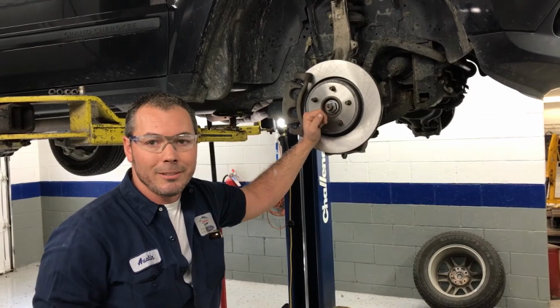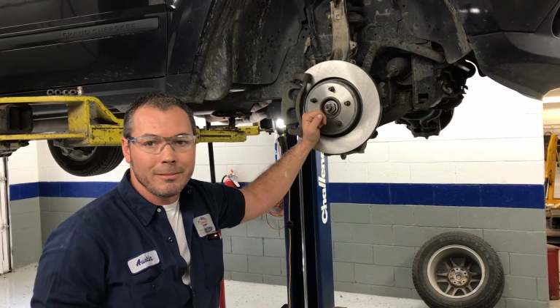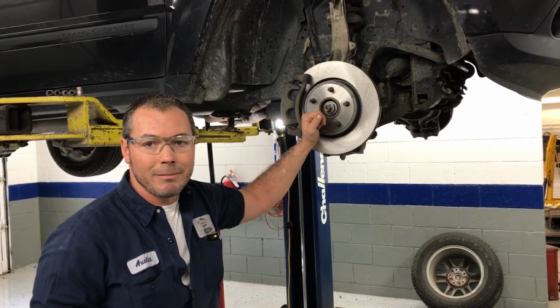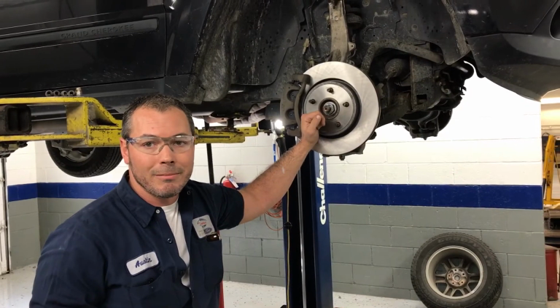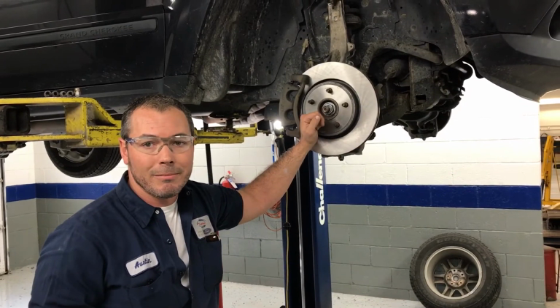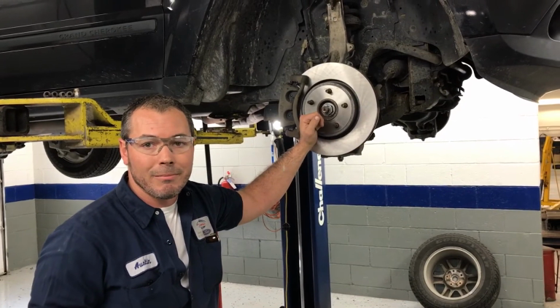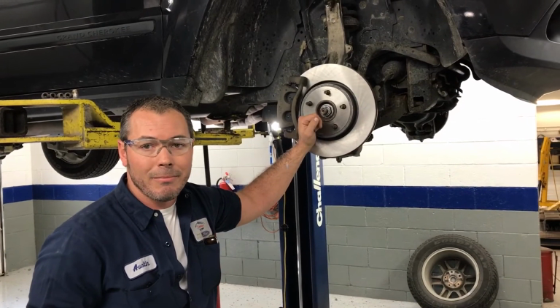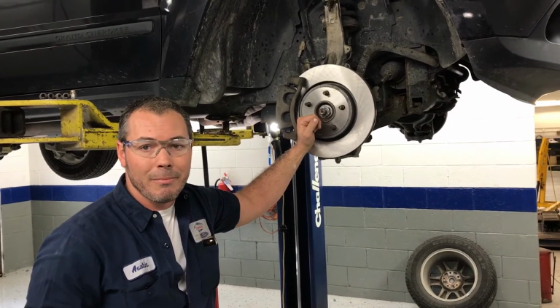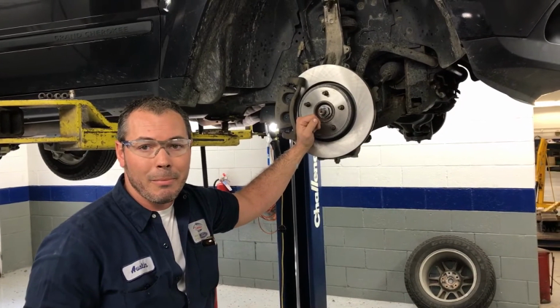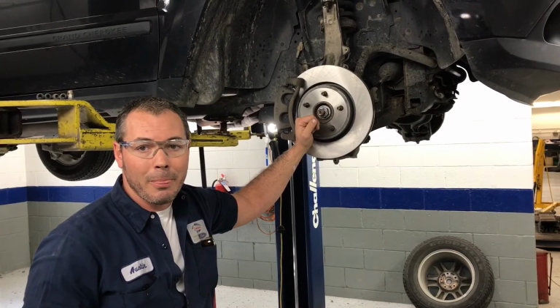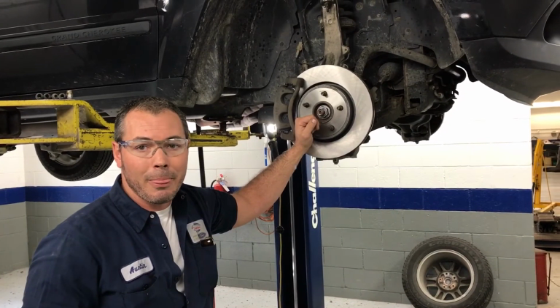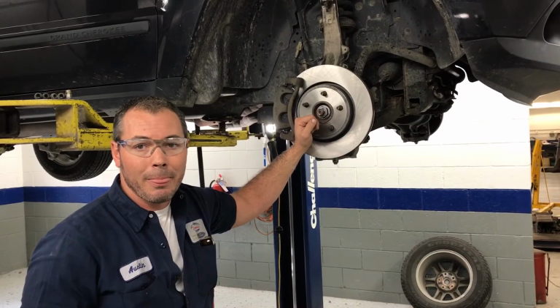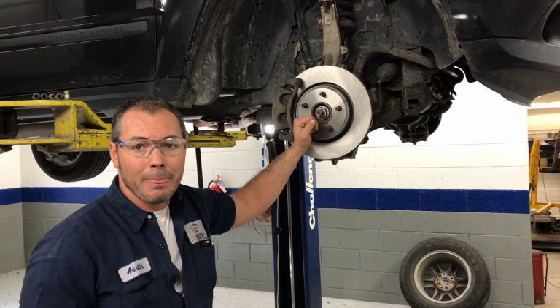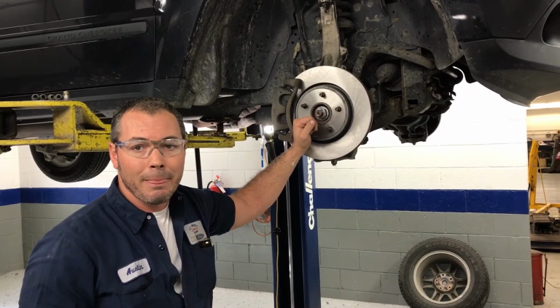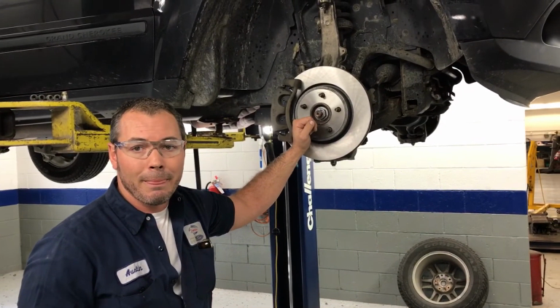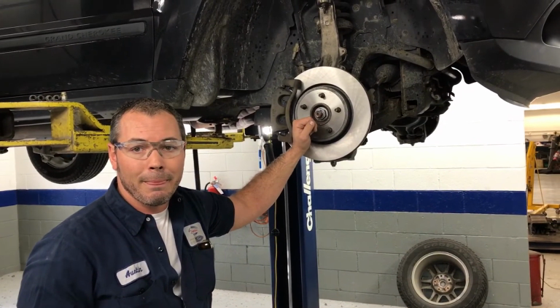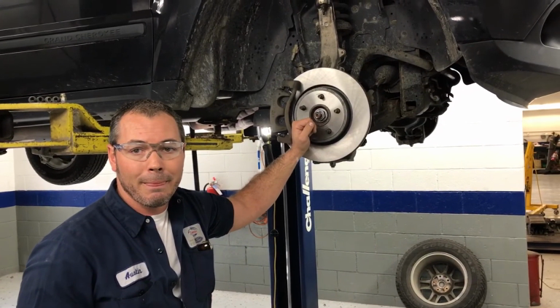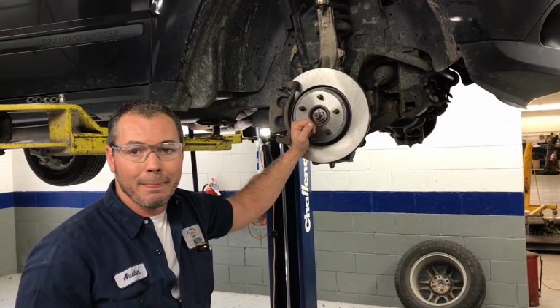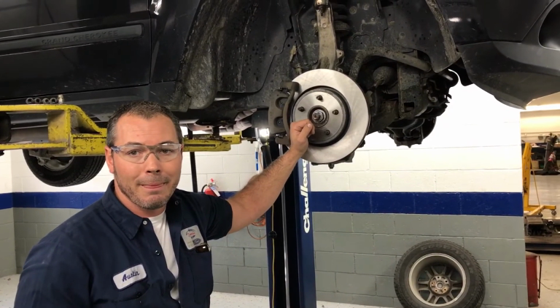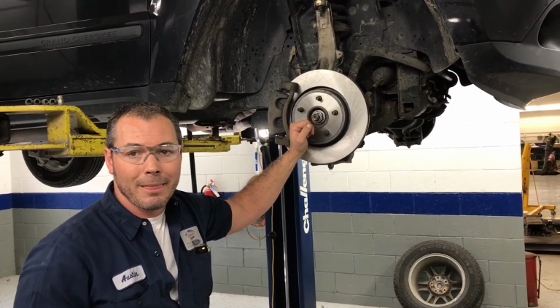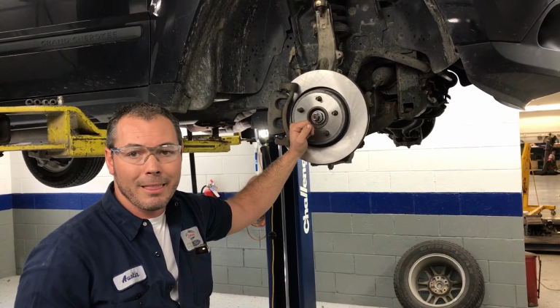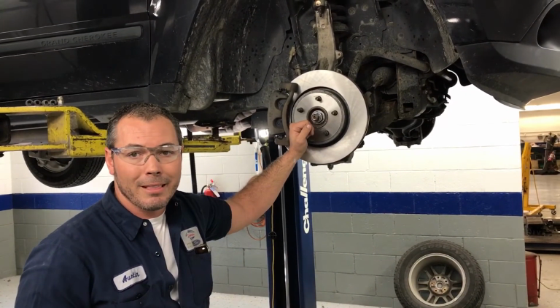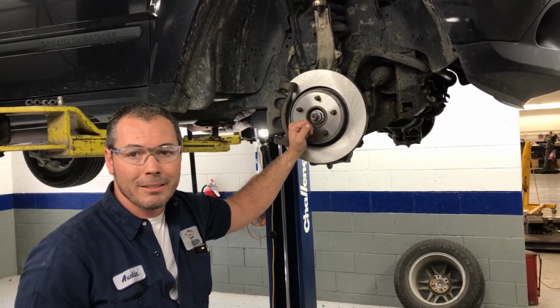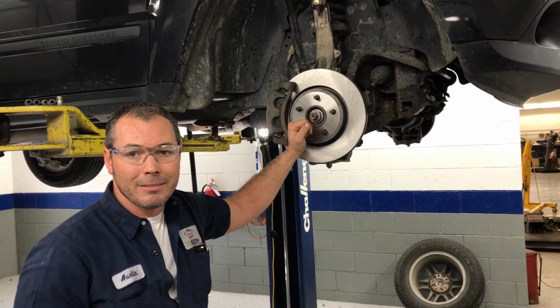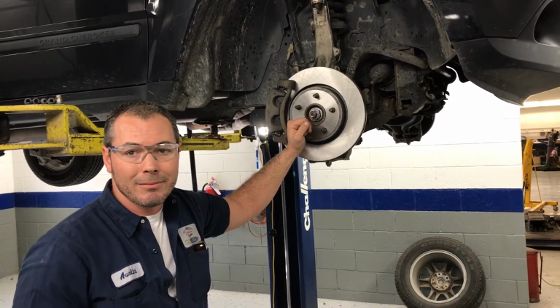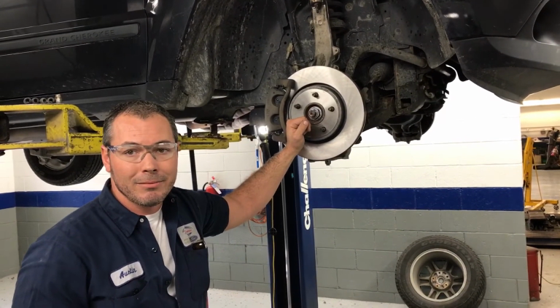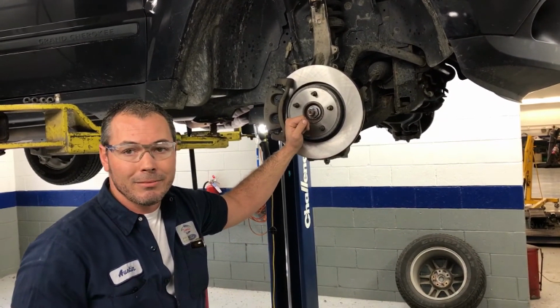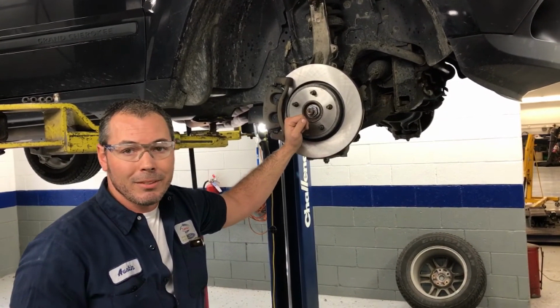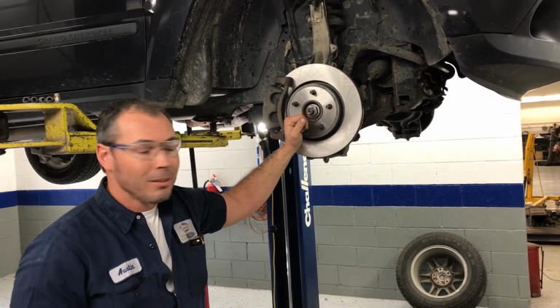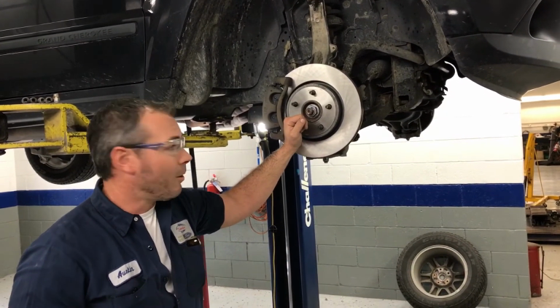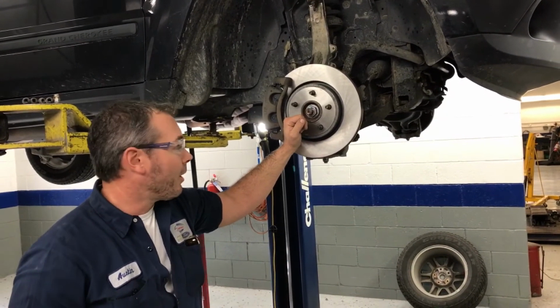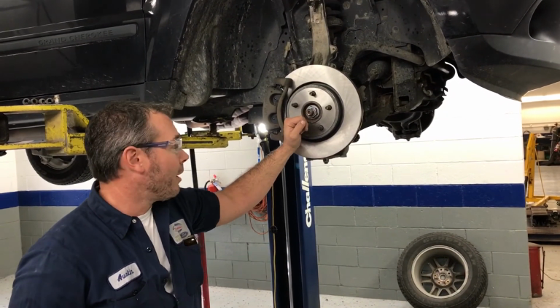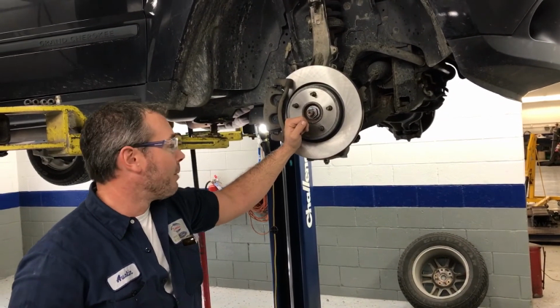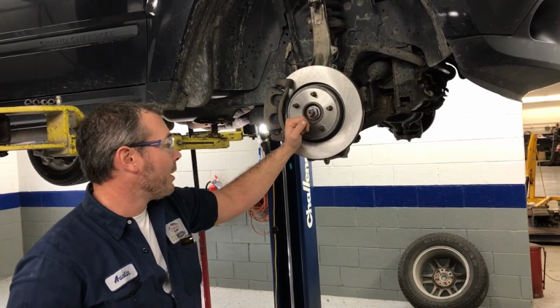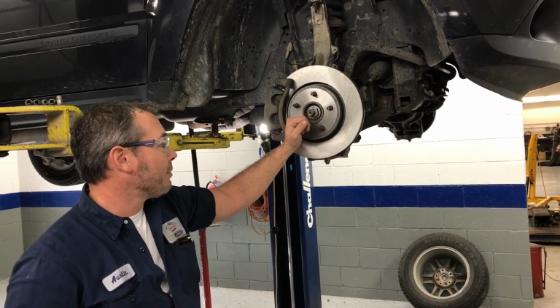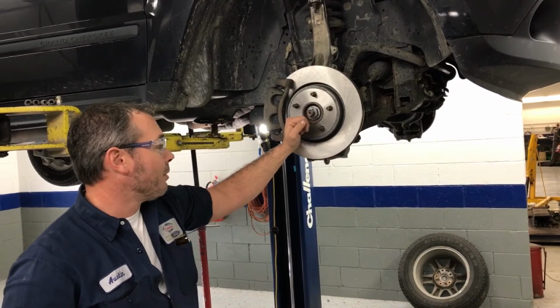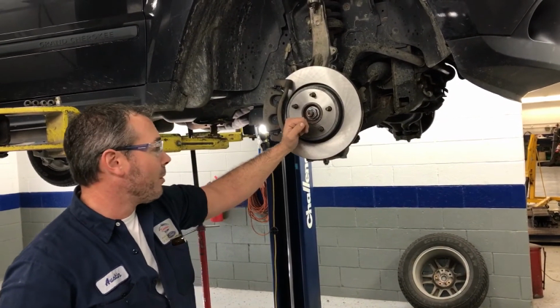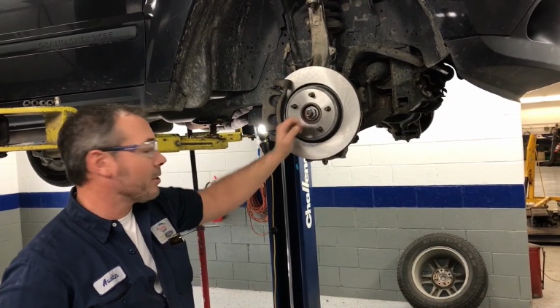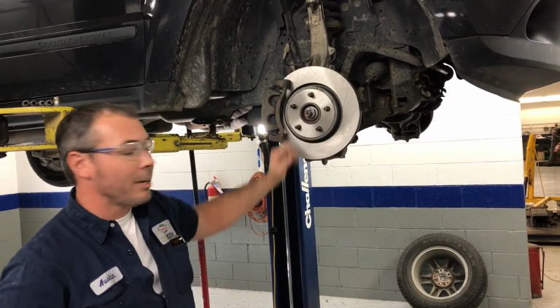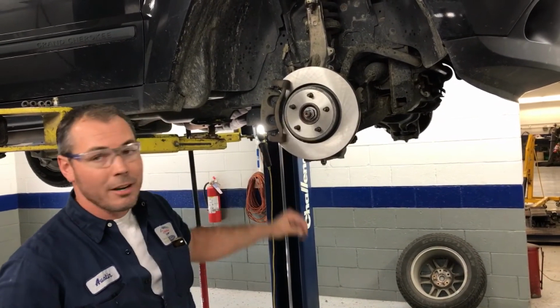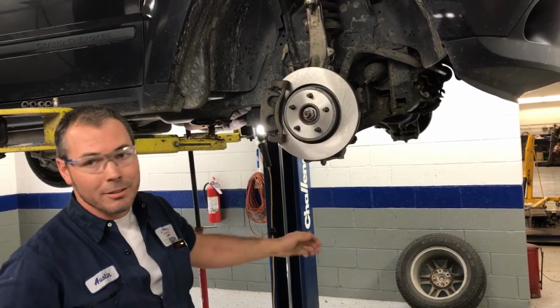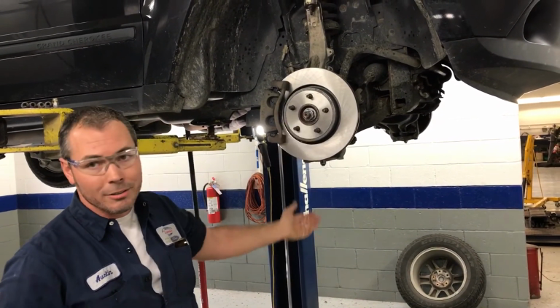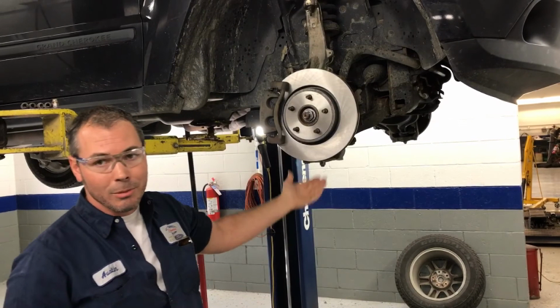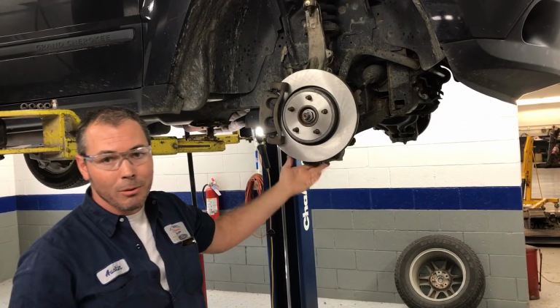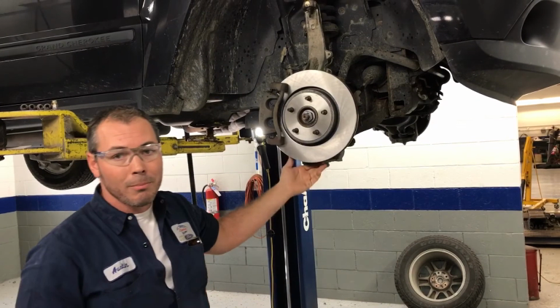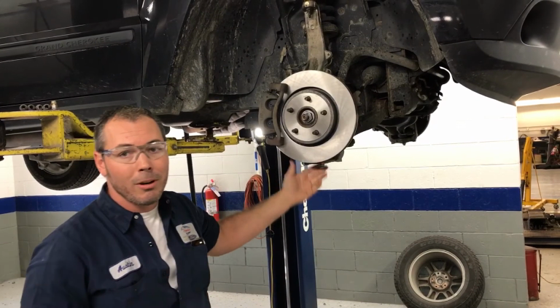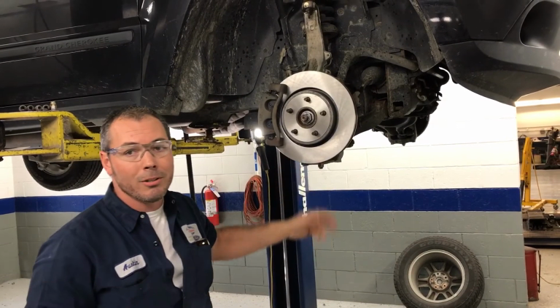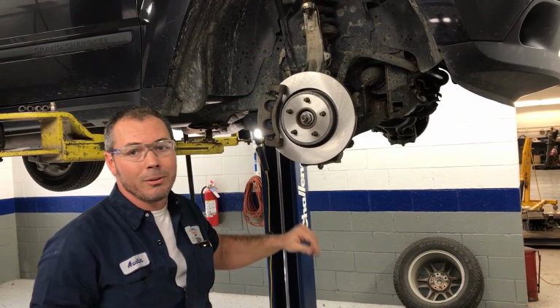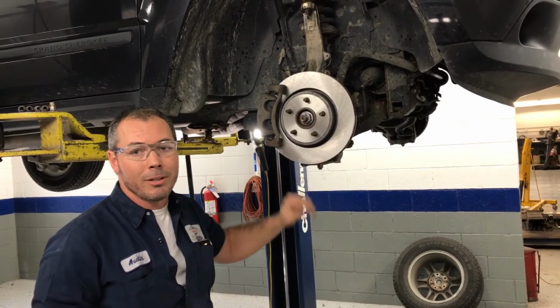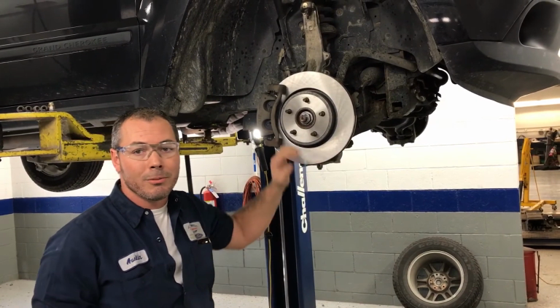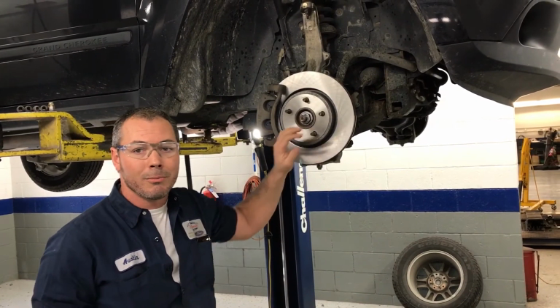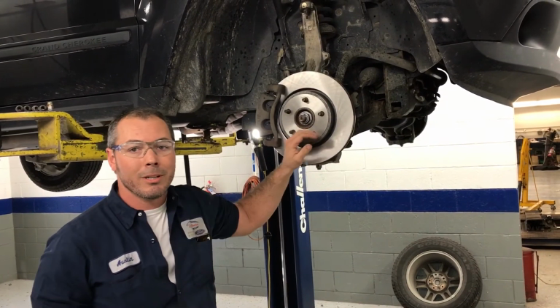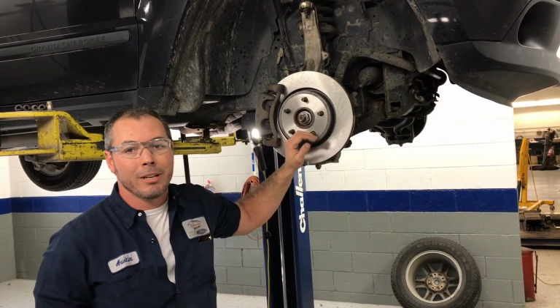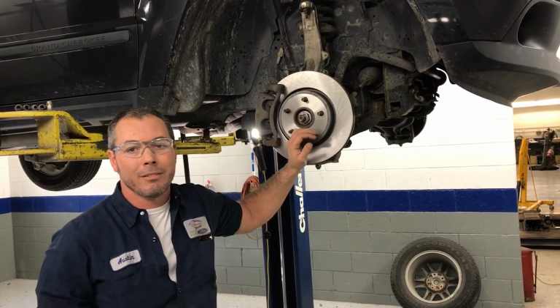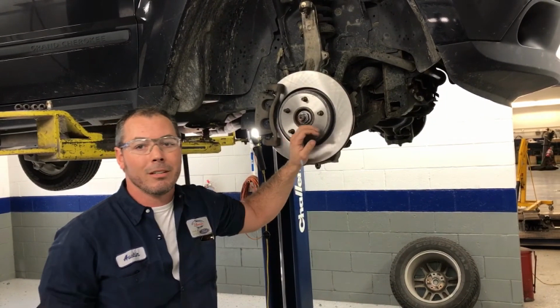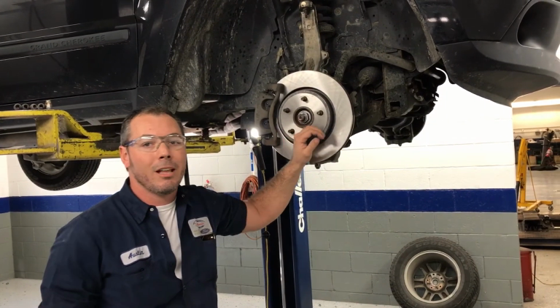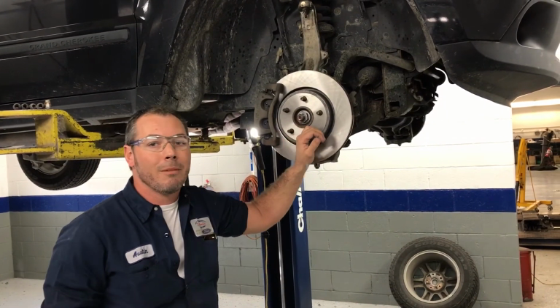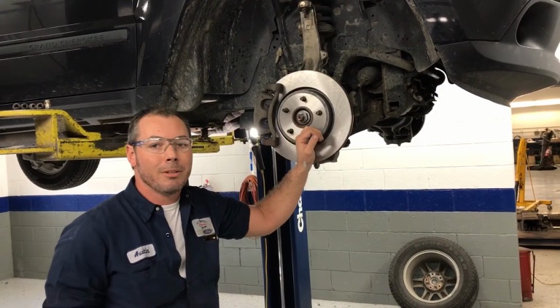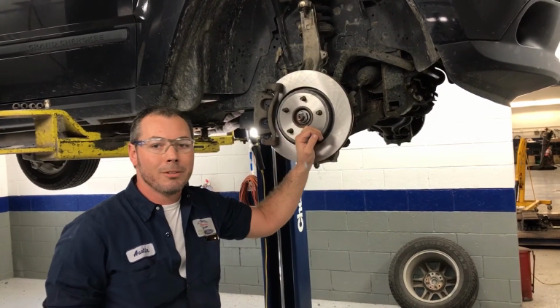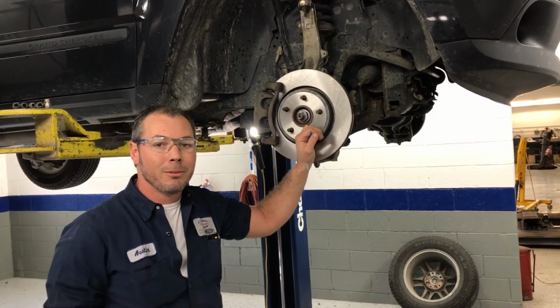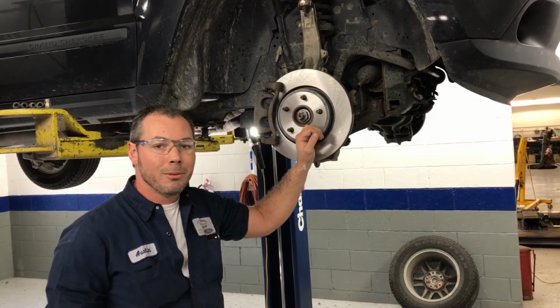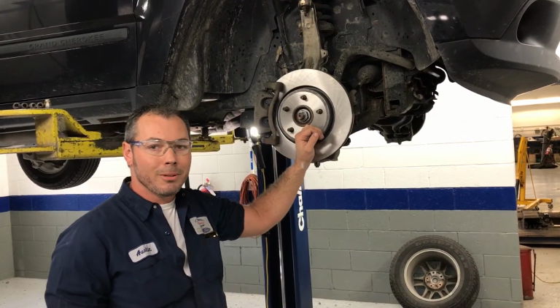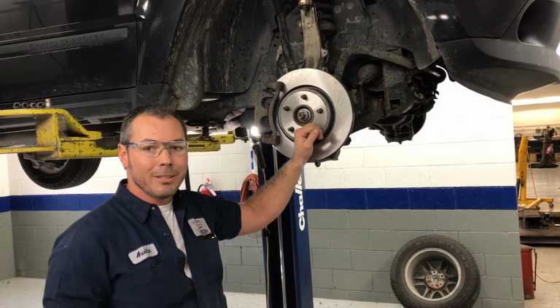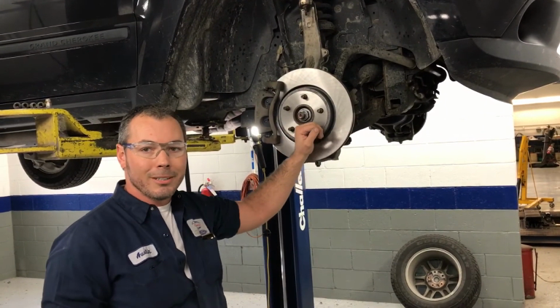It looks like you've put those new brakes and rotors on this one? Oh yeah, brakes and rotors and actually some more ball joints — we're gonna give it an alignment too when we're done.